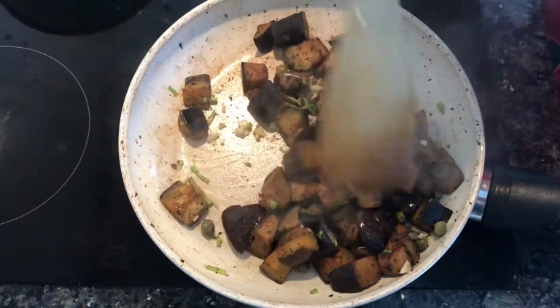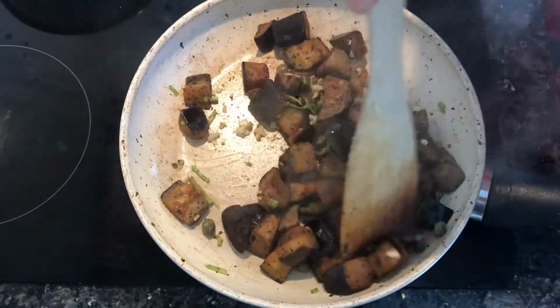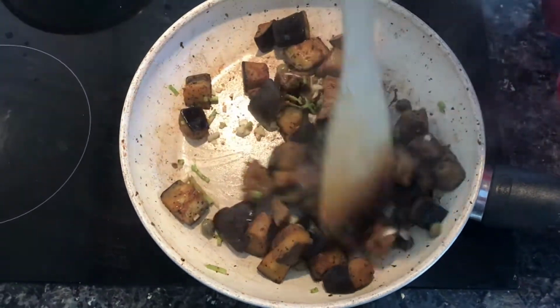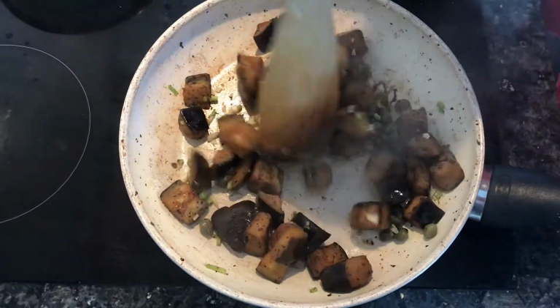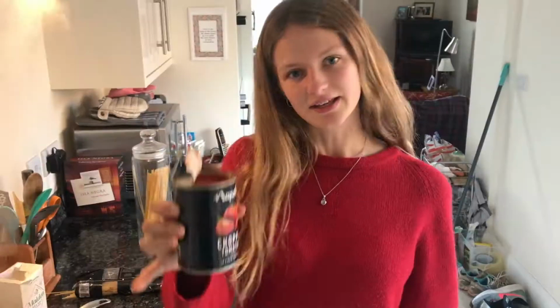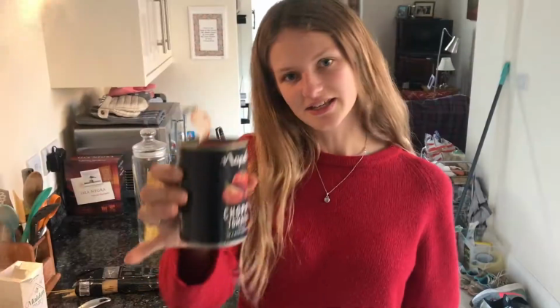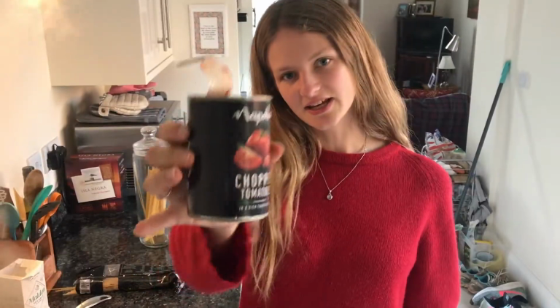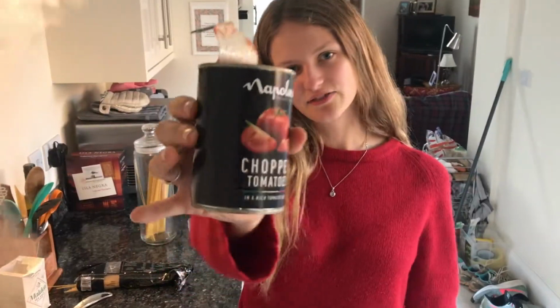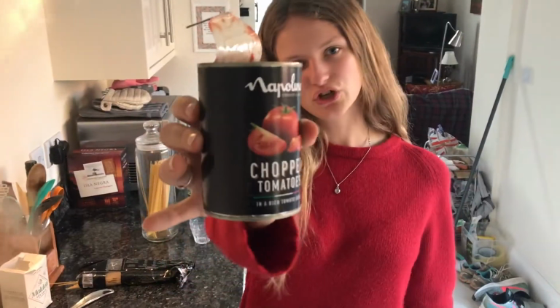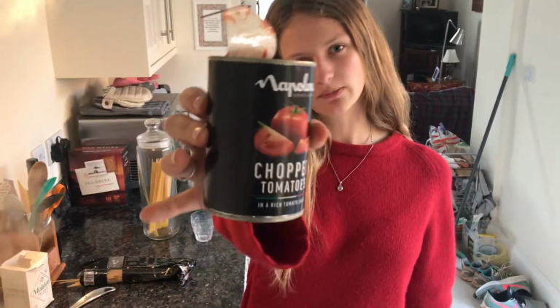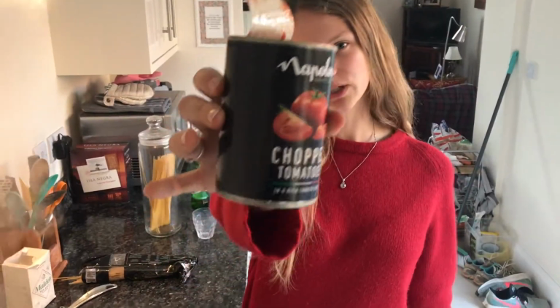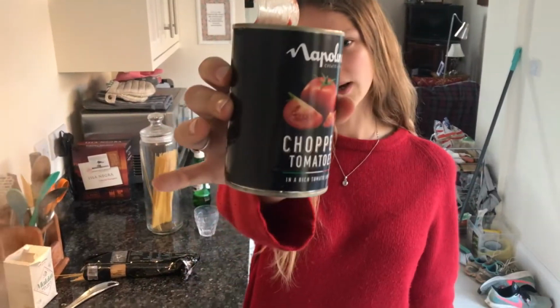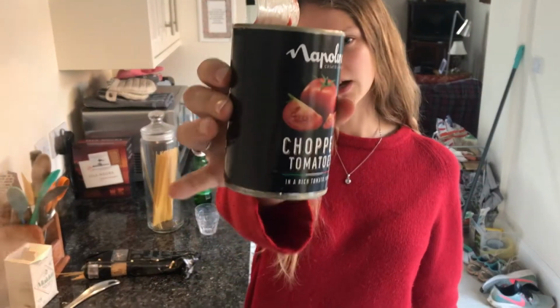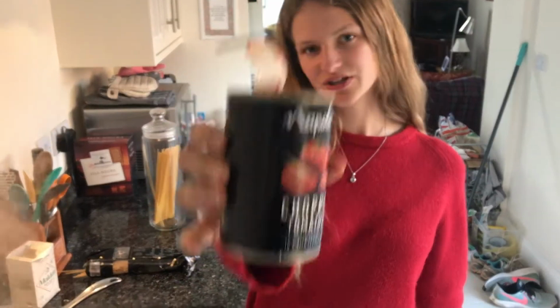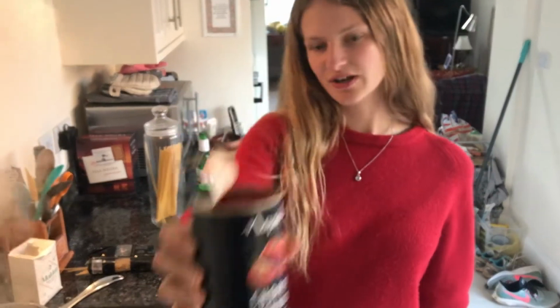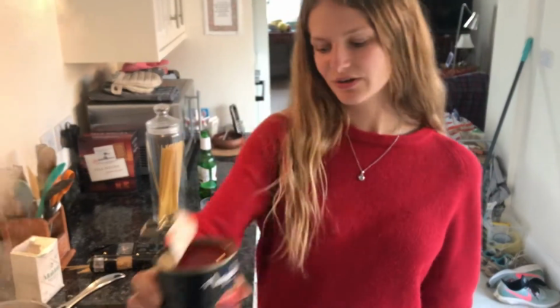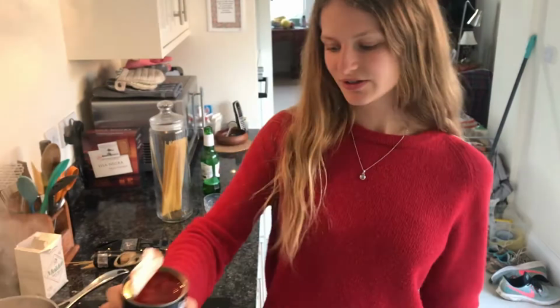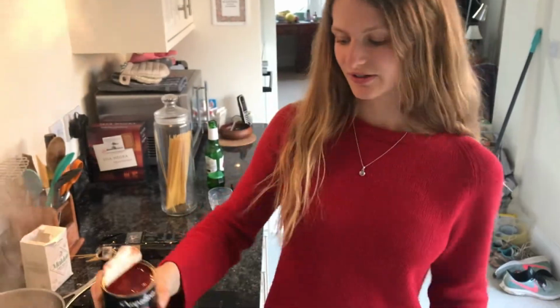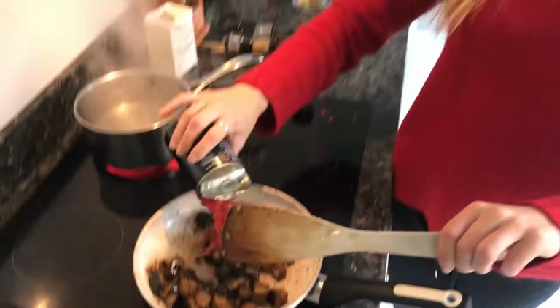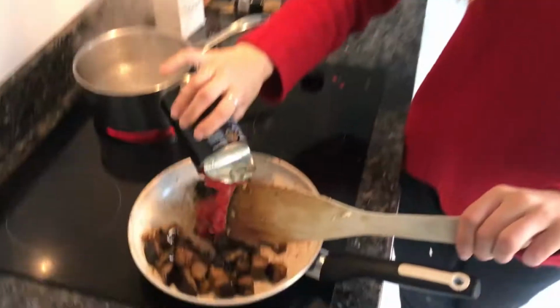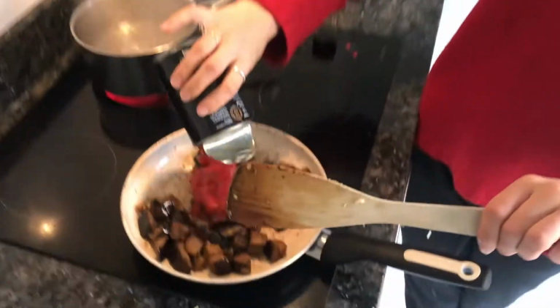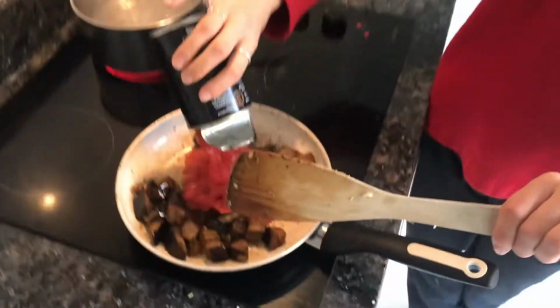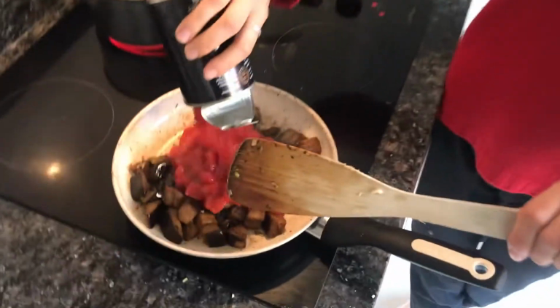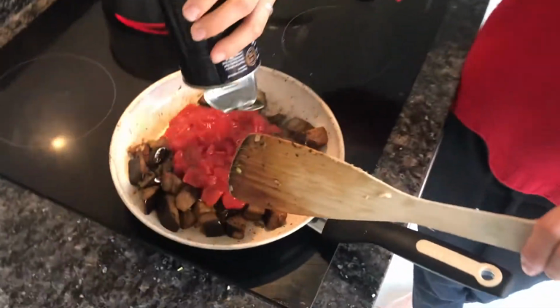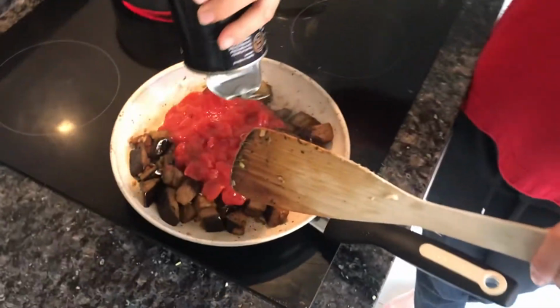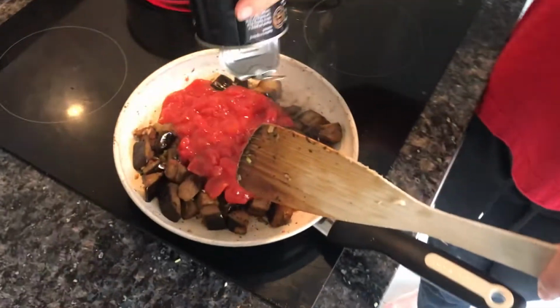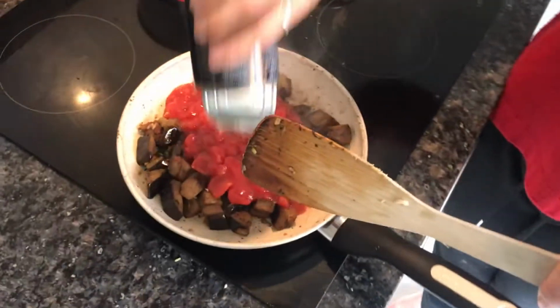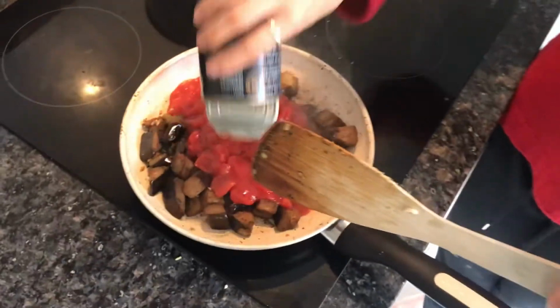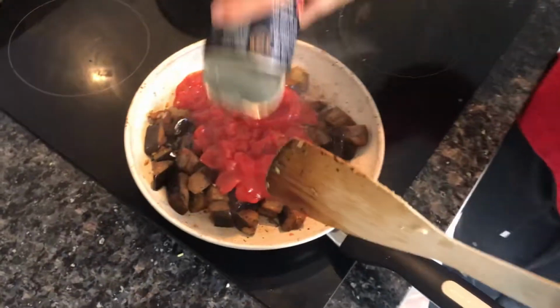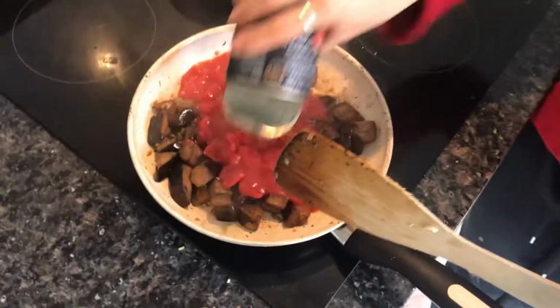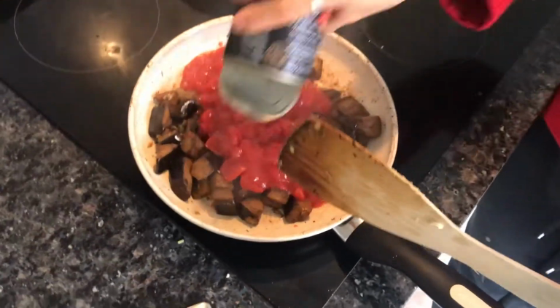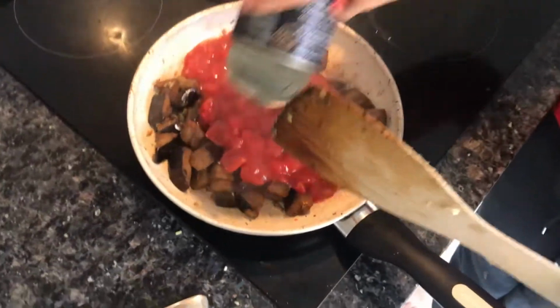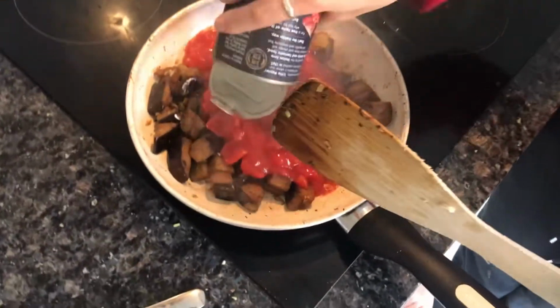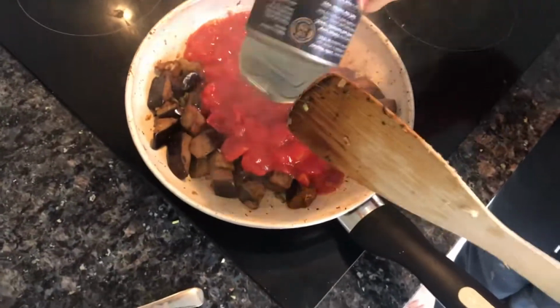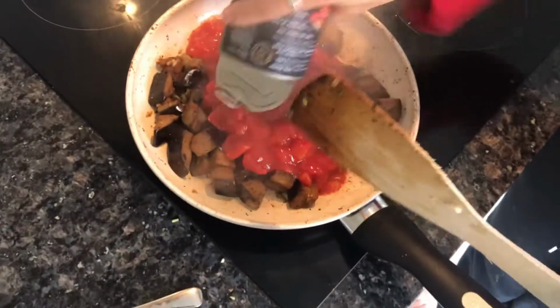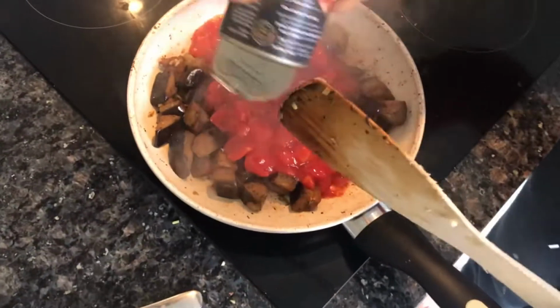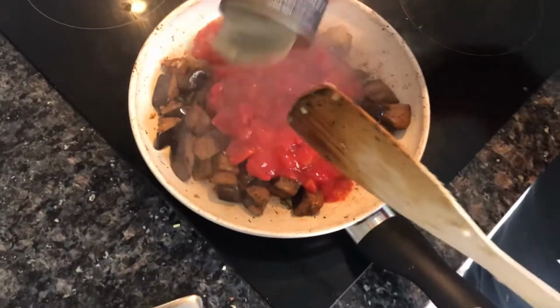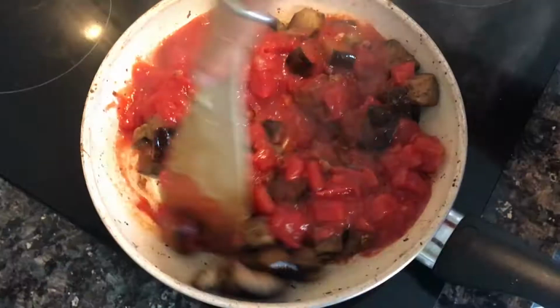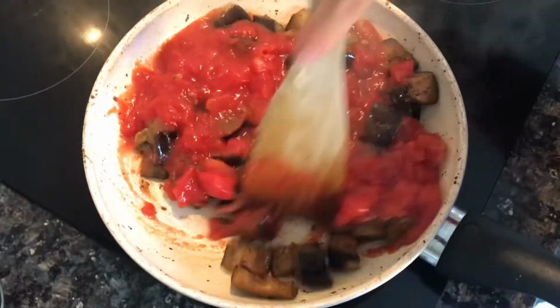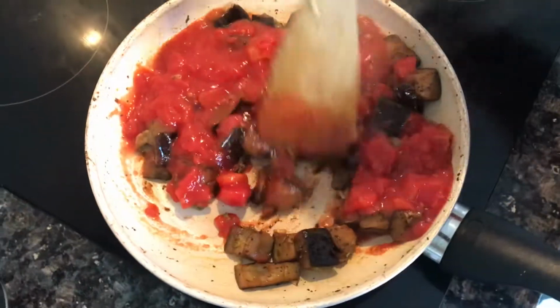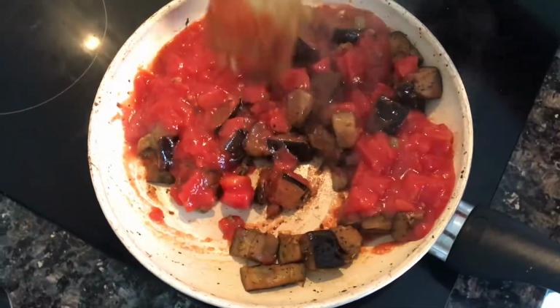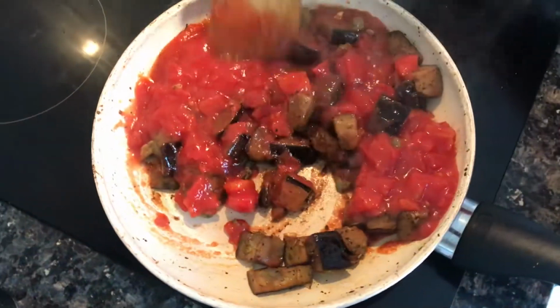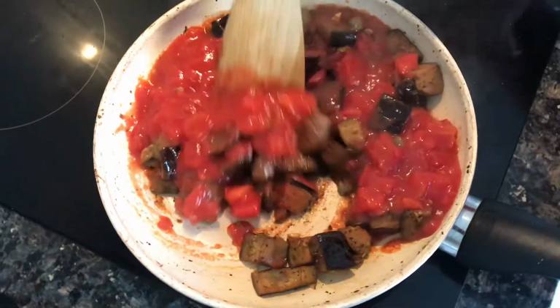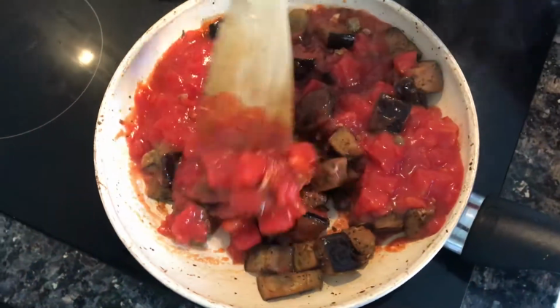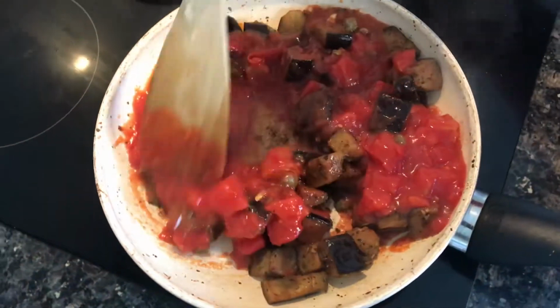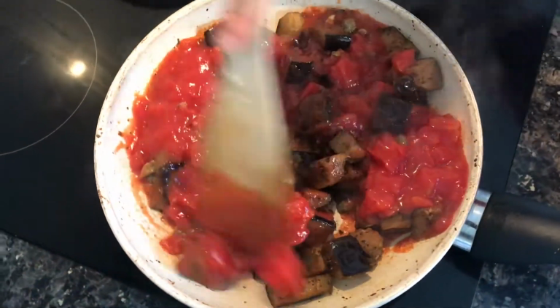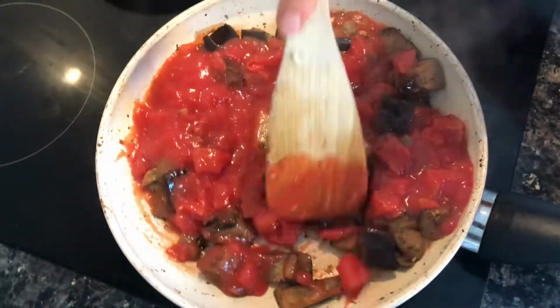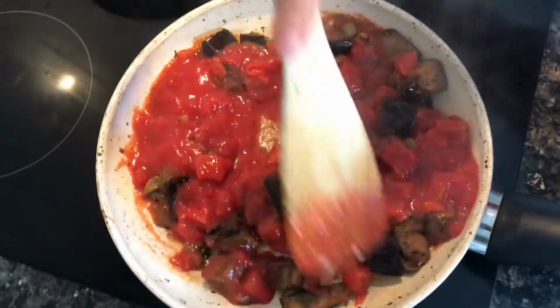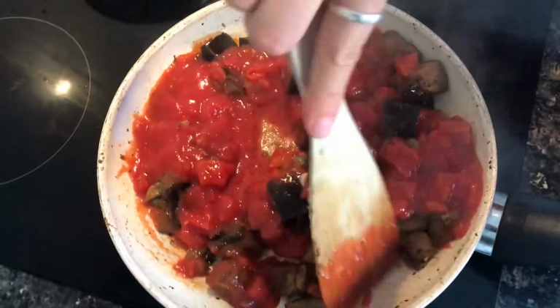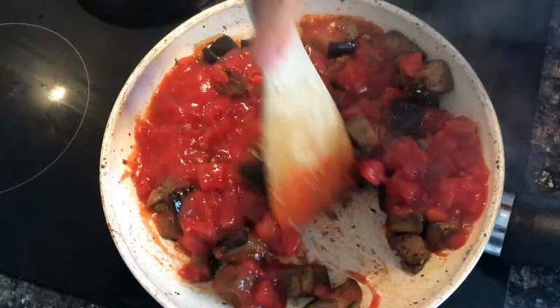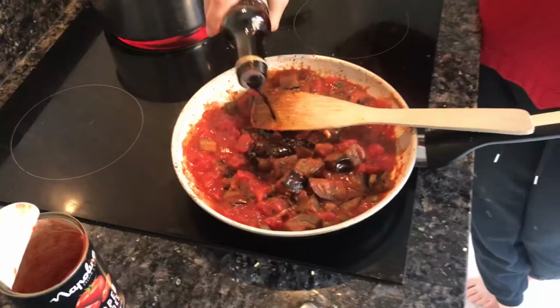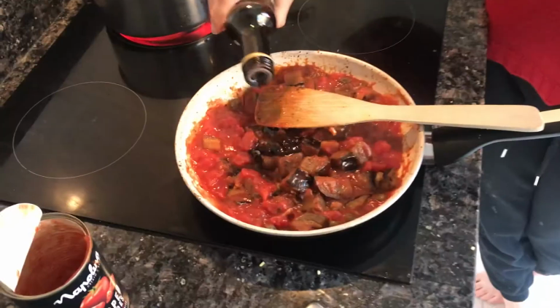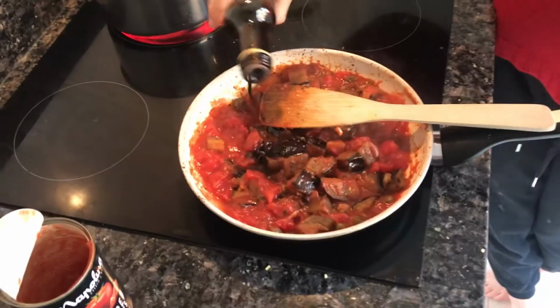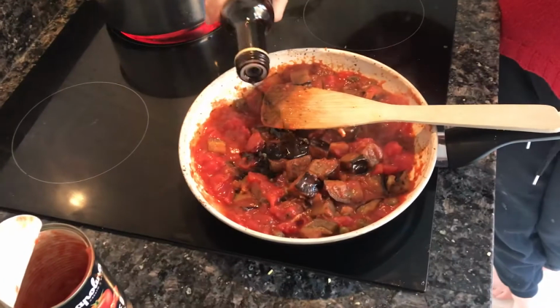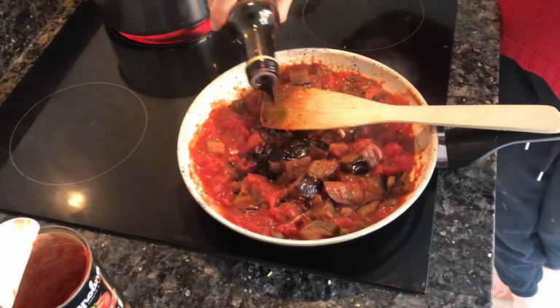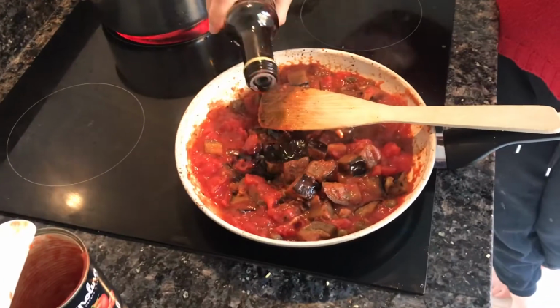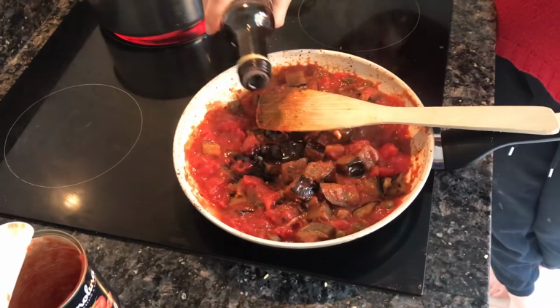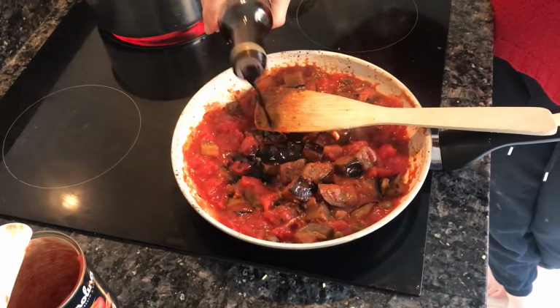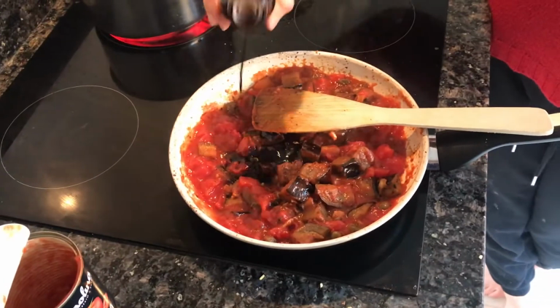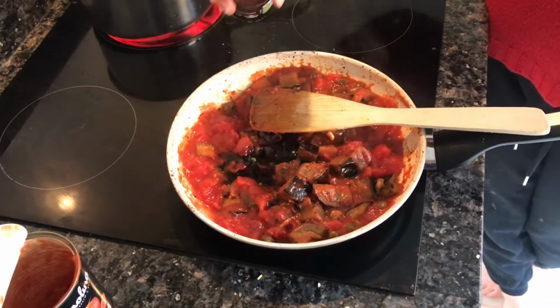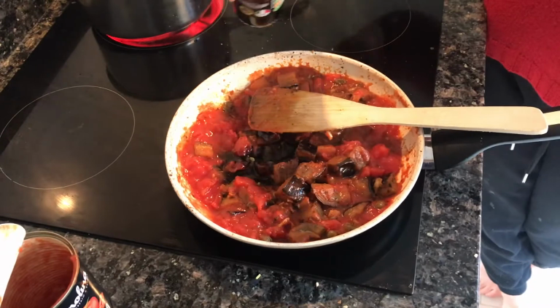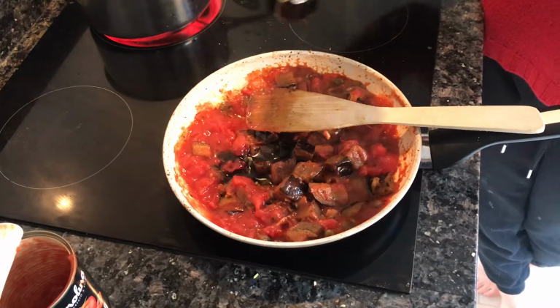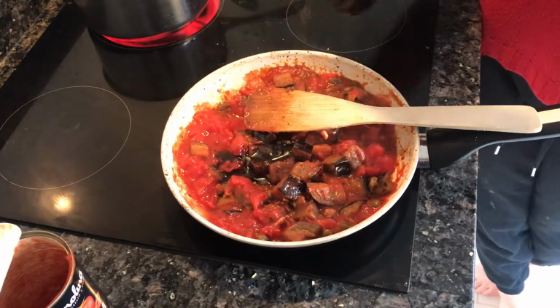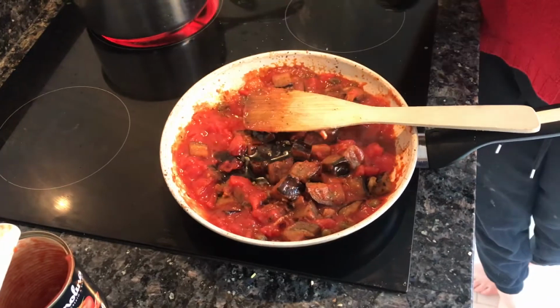A tin of chopped tomatoes and a splash of balsamic vinegar.